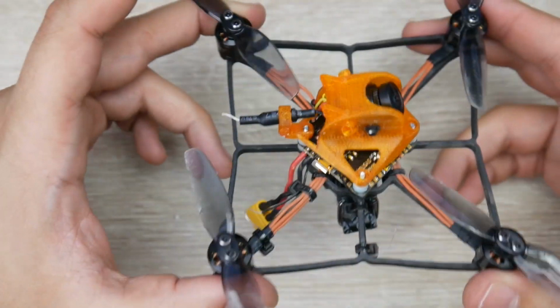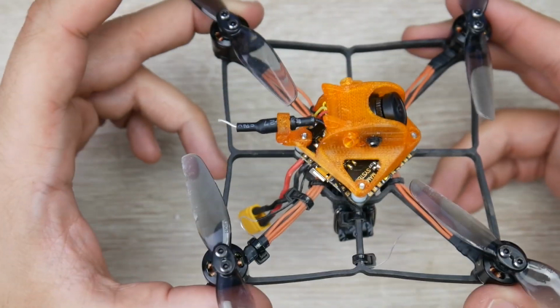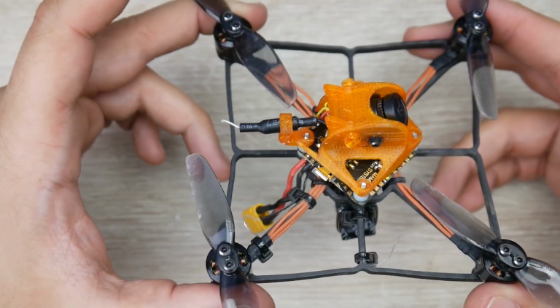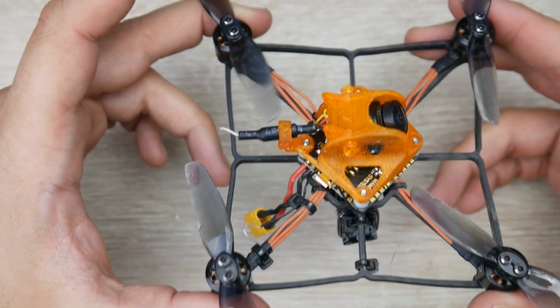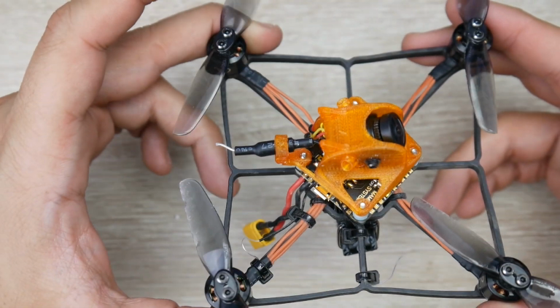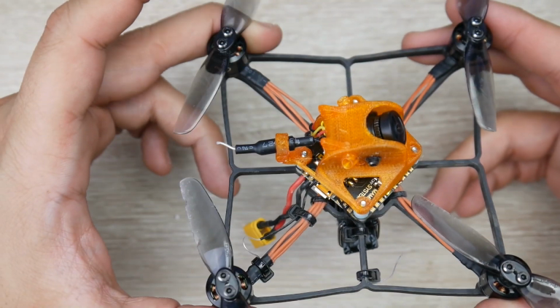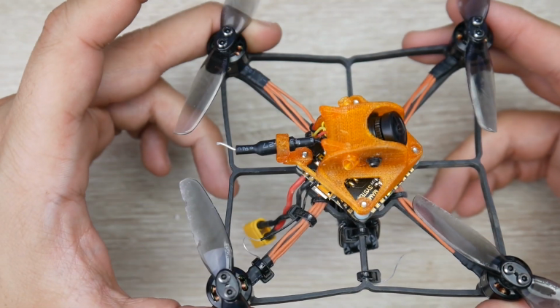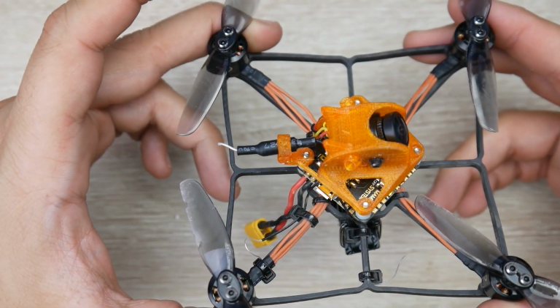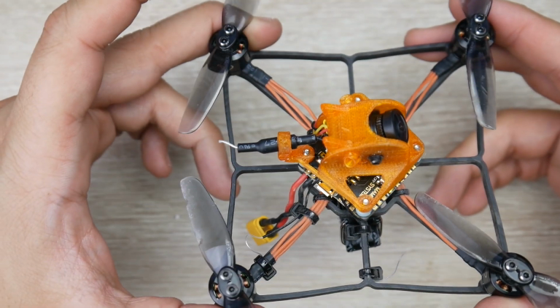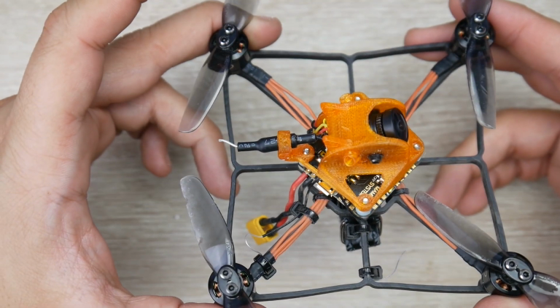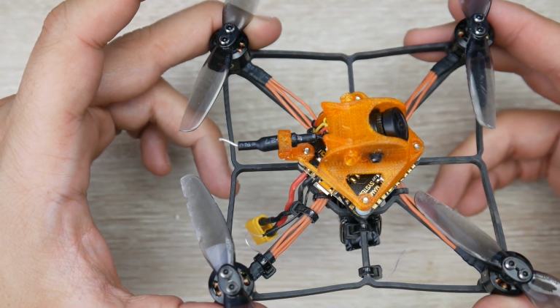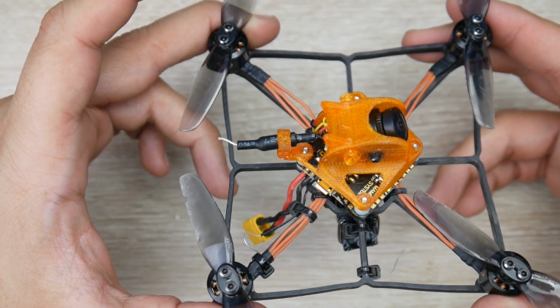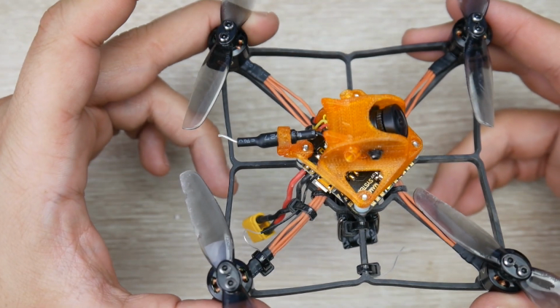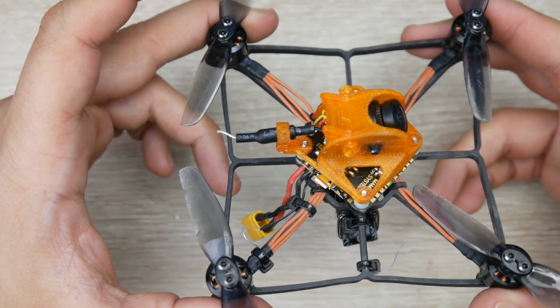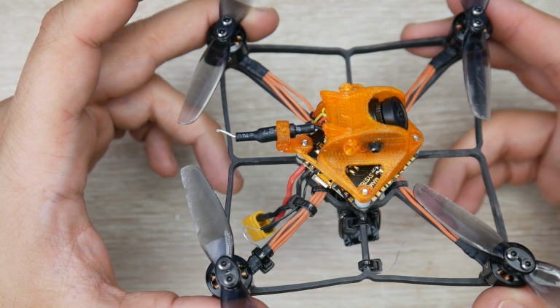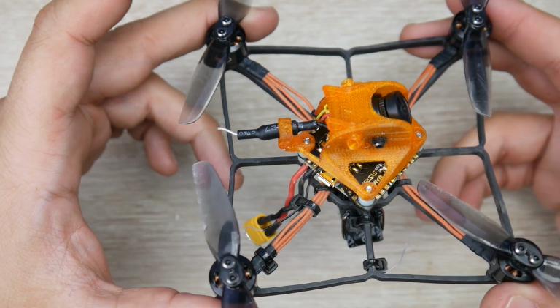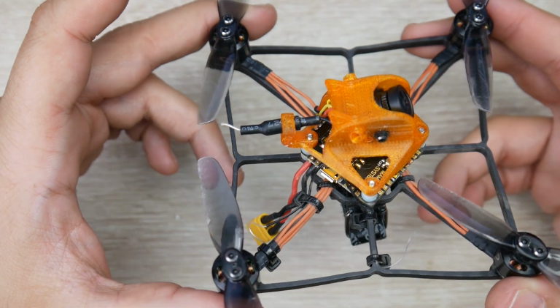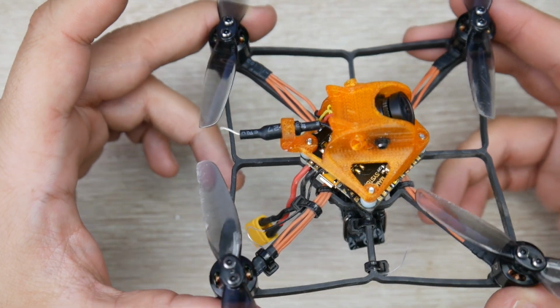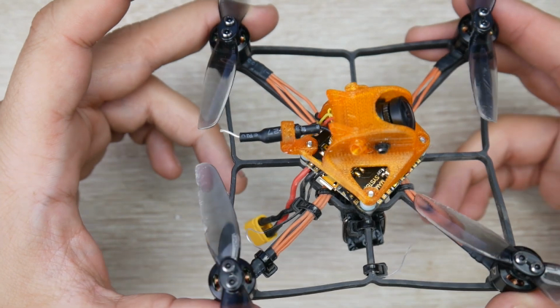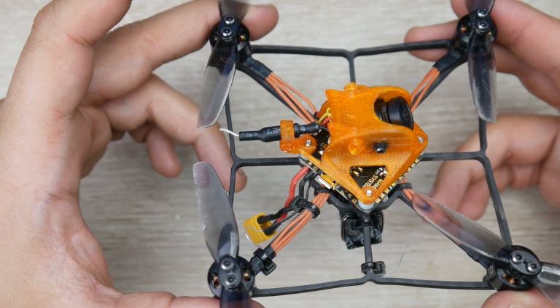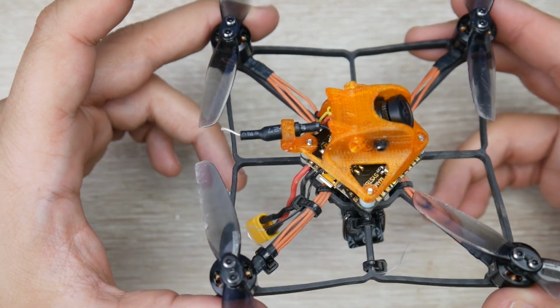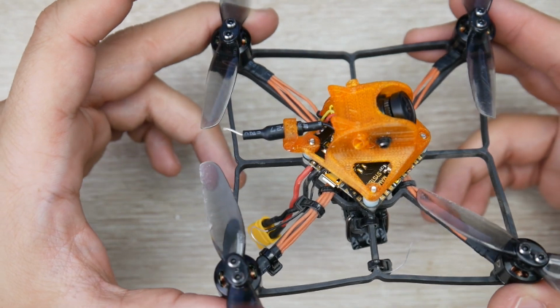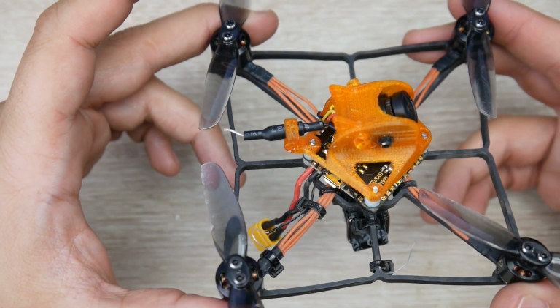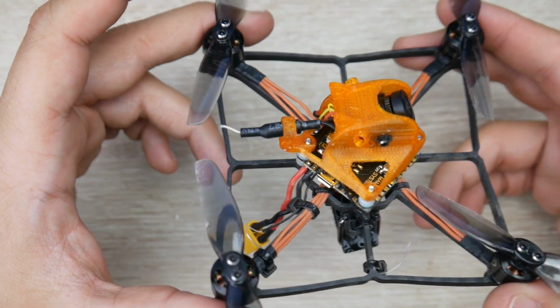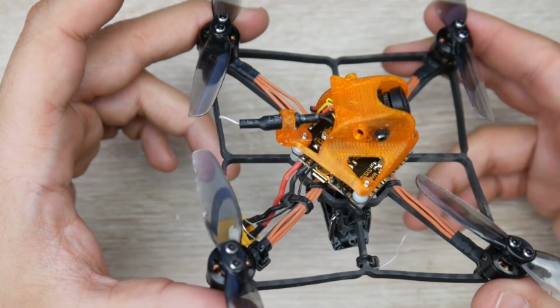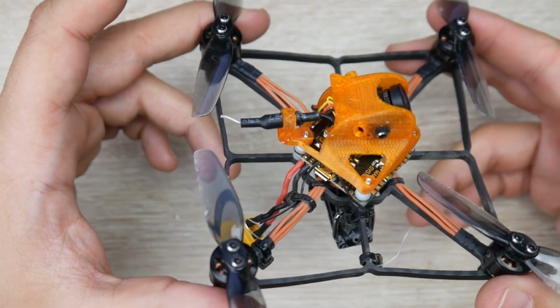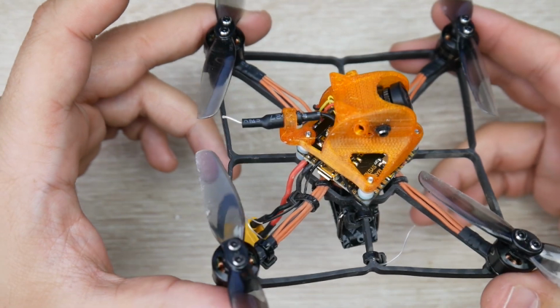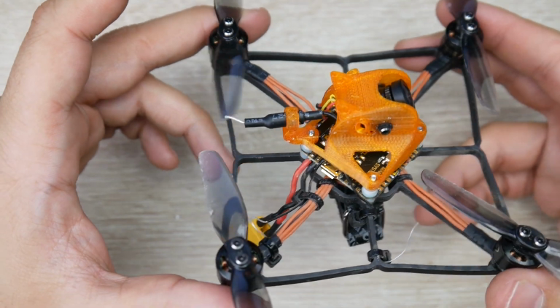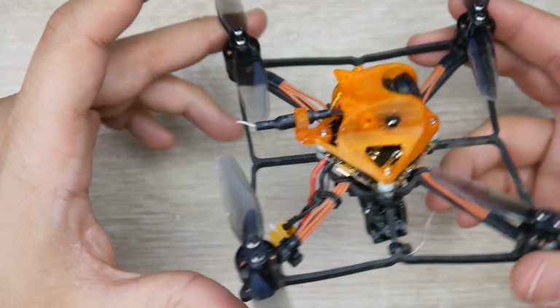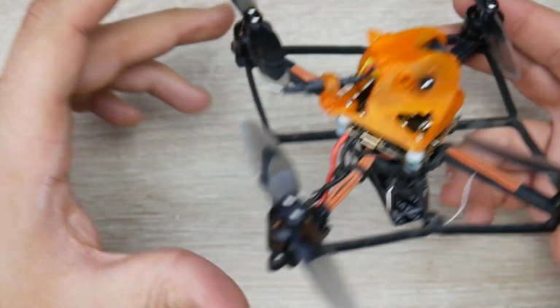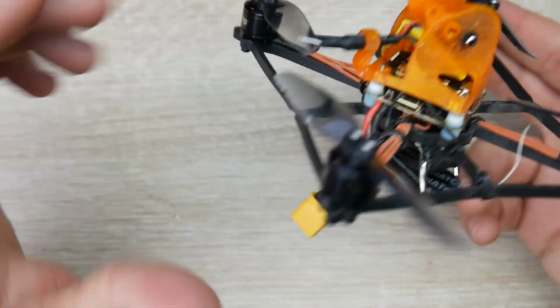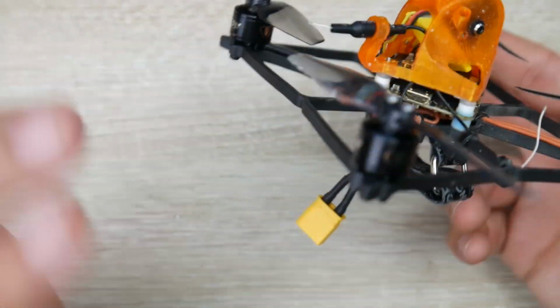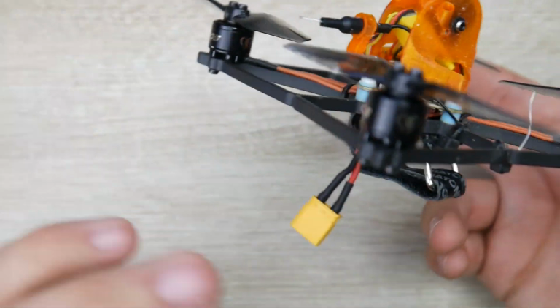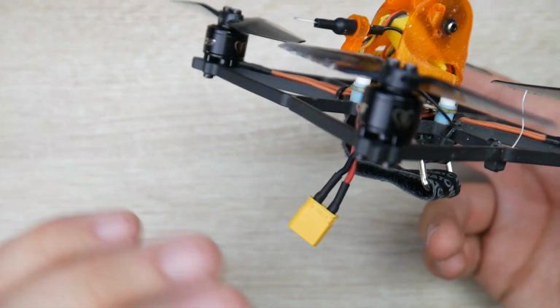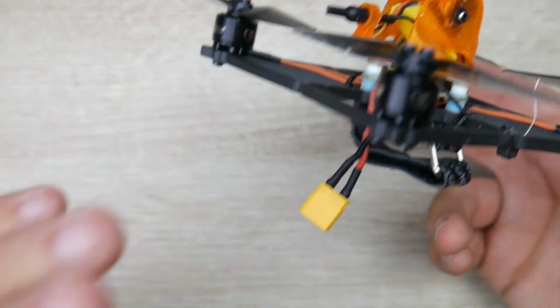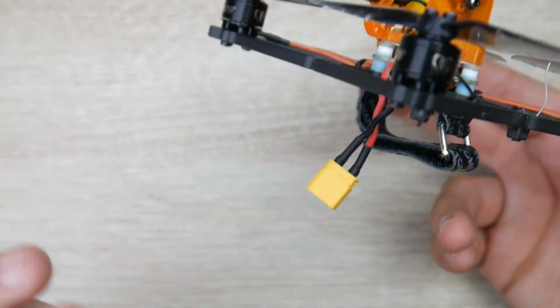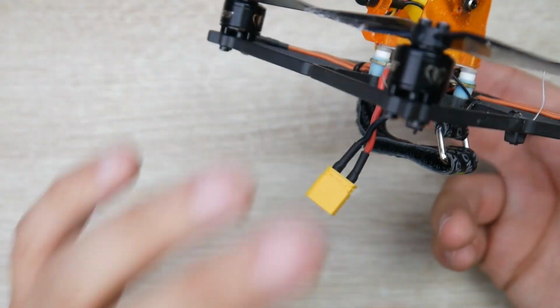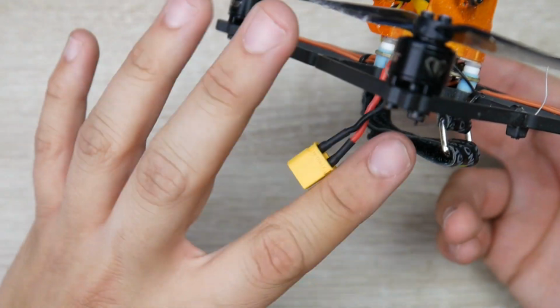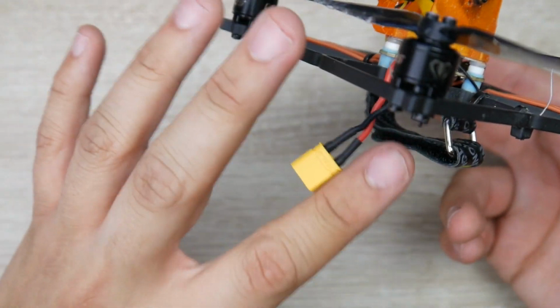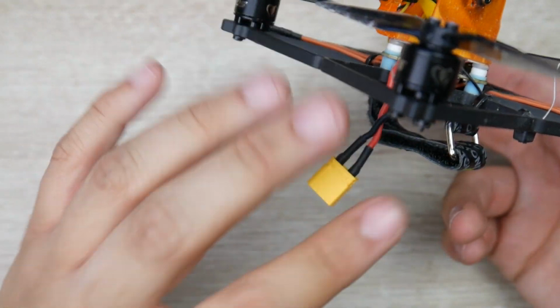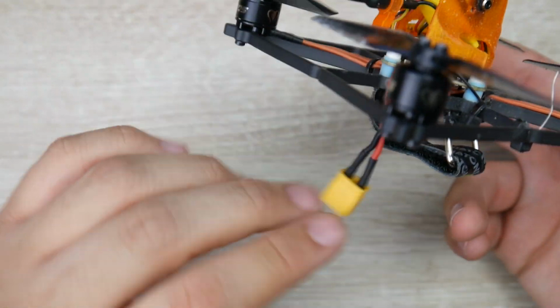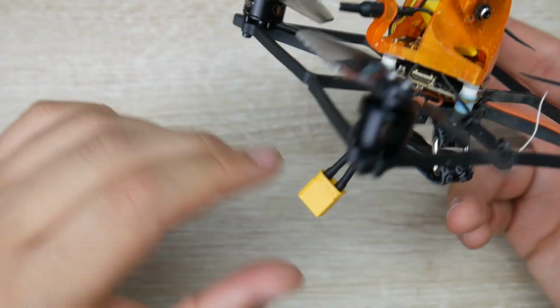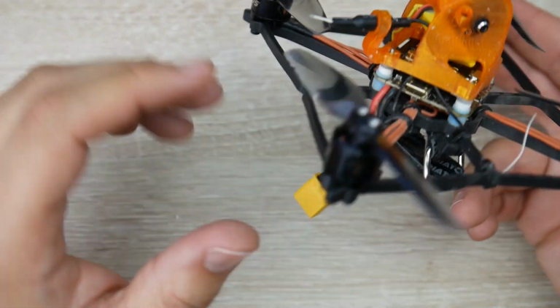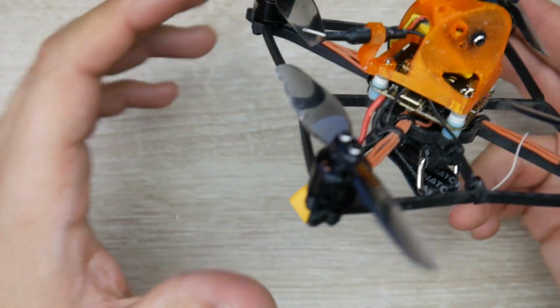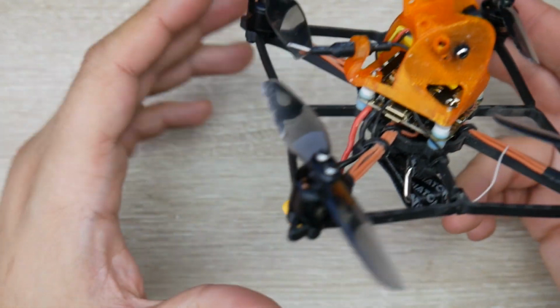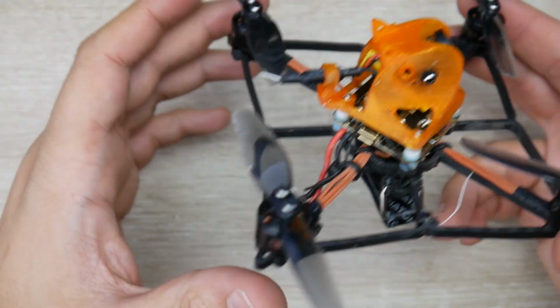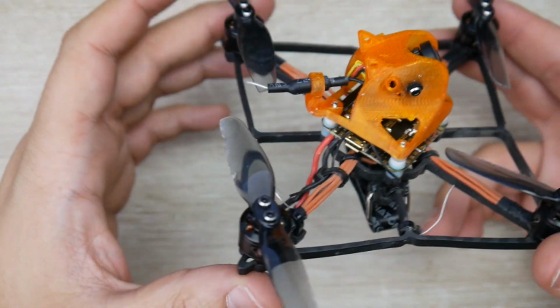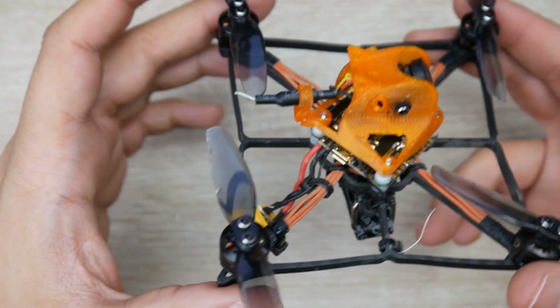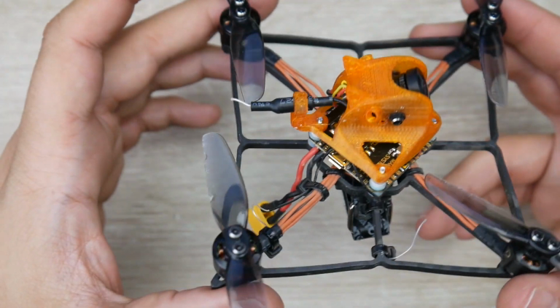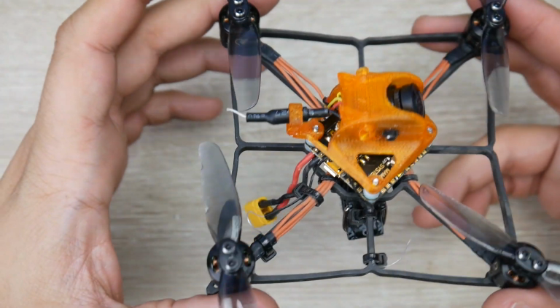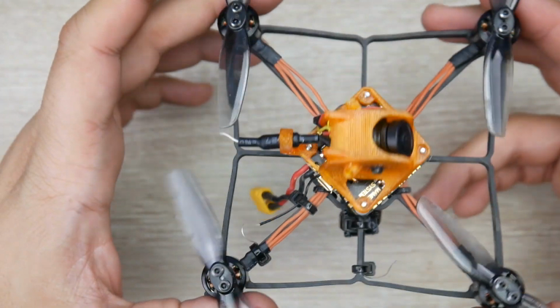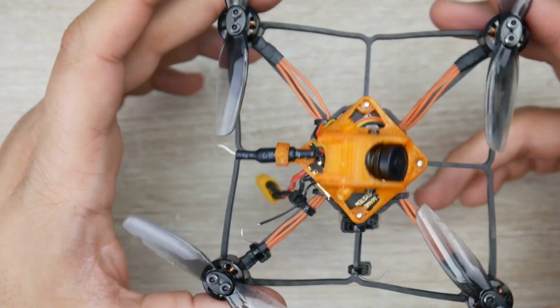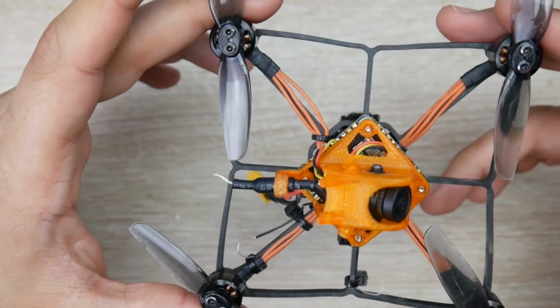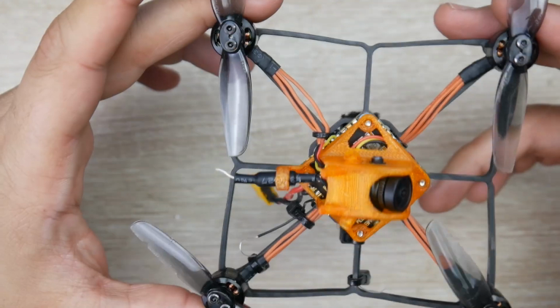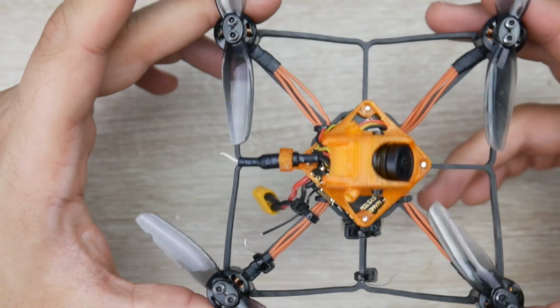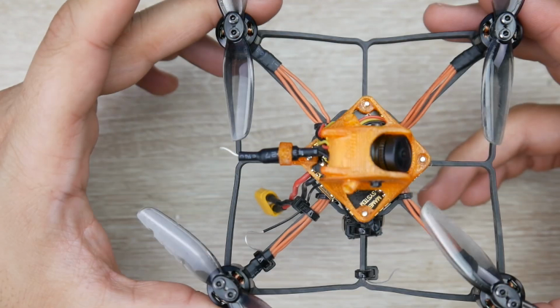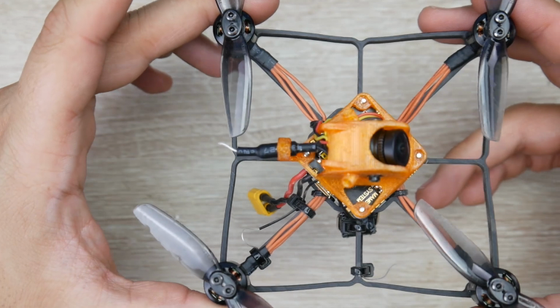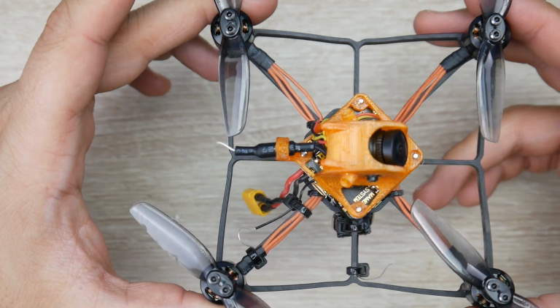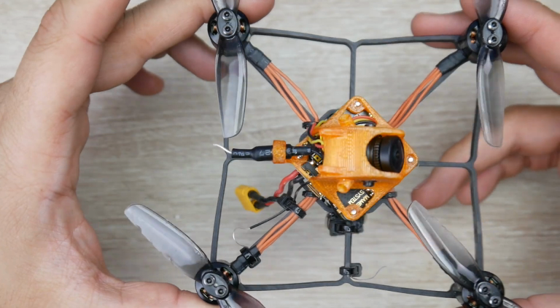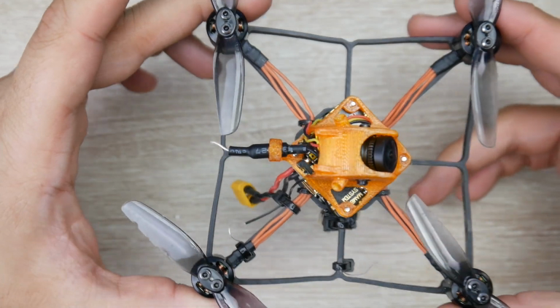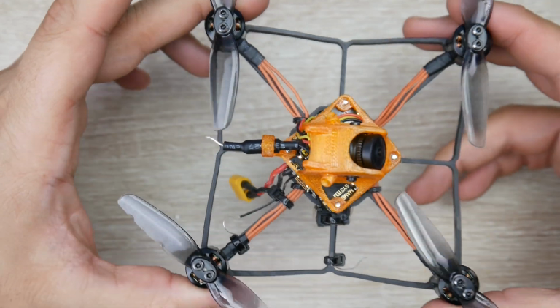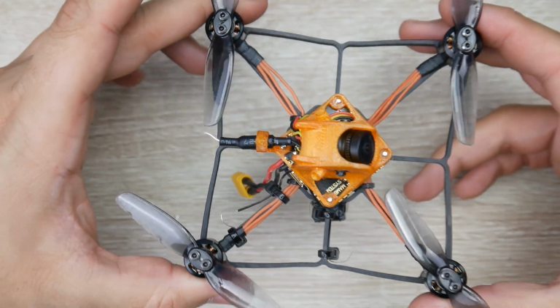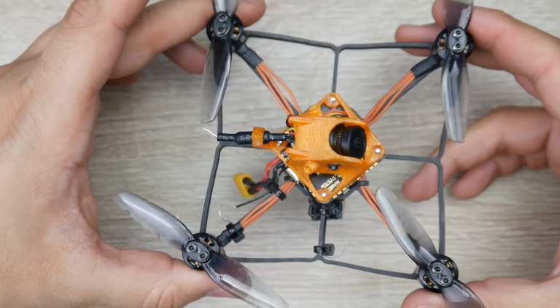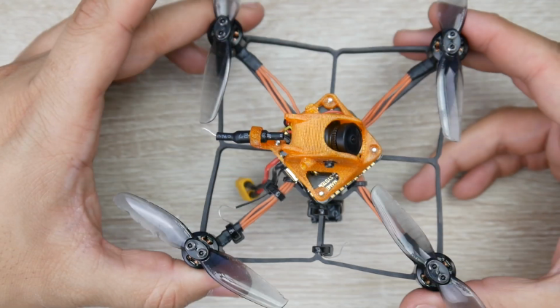For weight, this is reaching 67 grams without the propellers, with the receiver installed — which is an XM Plus radio.